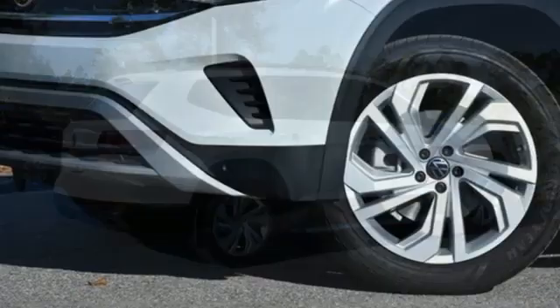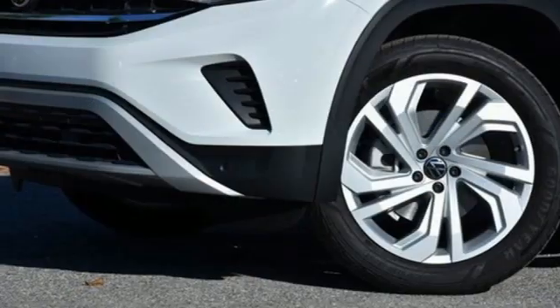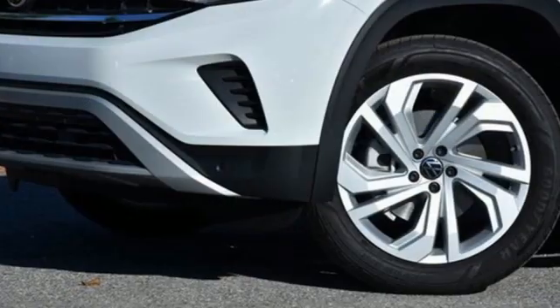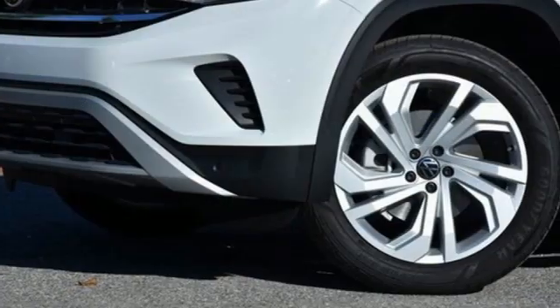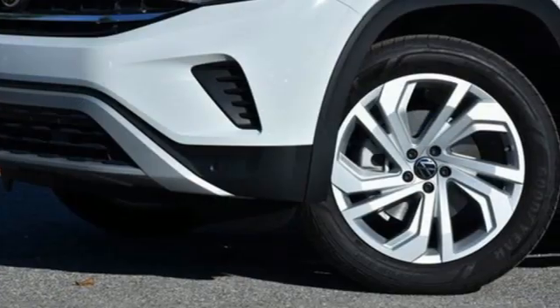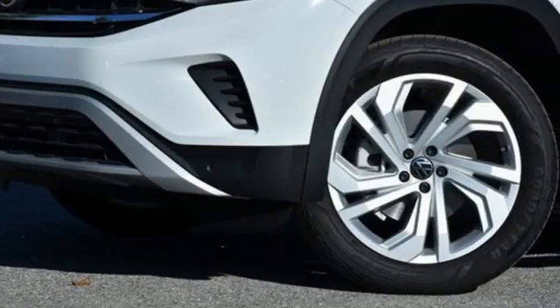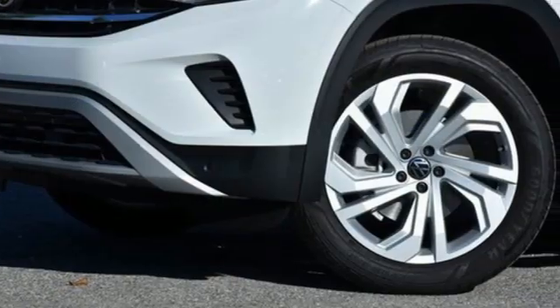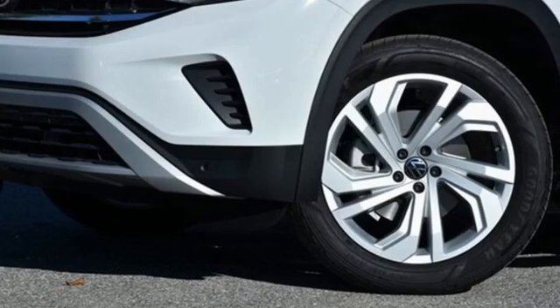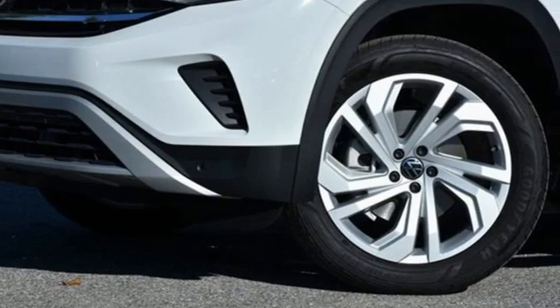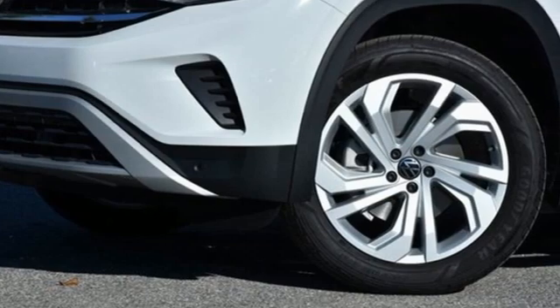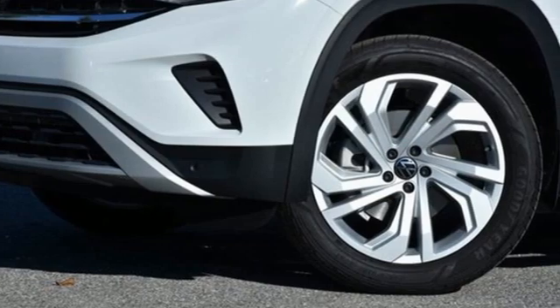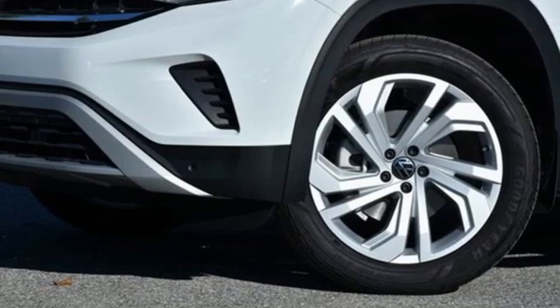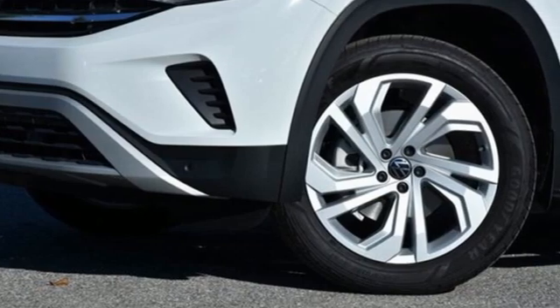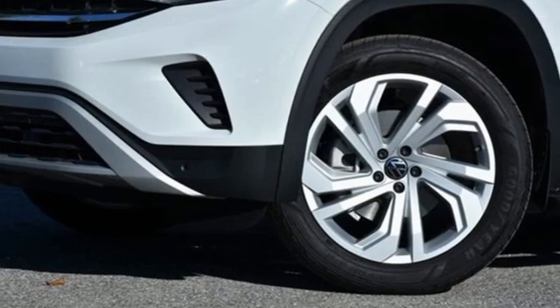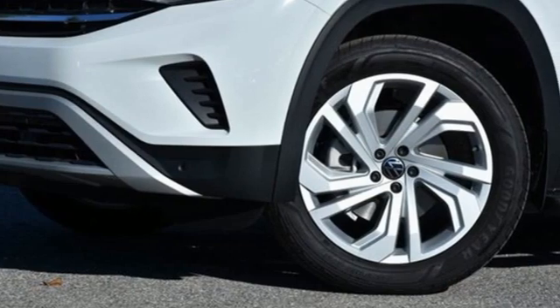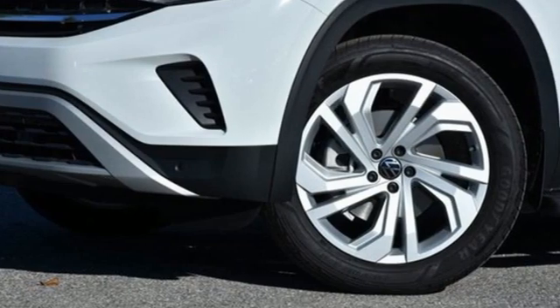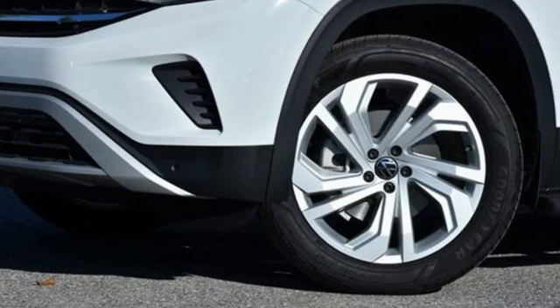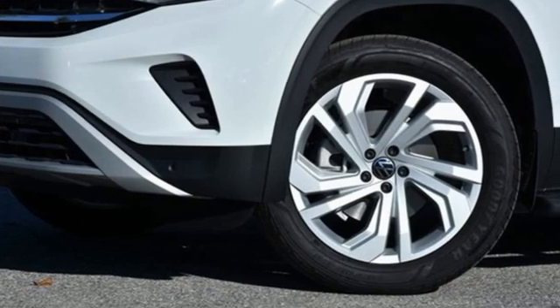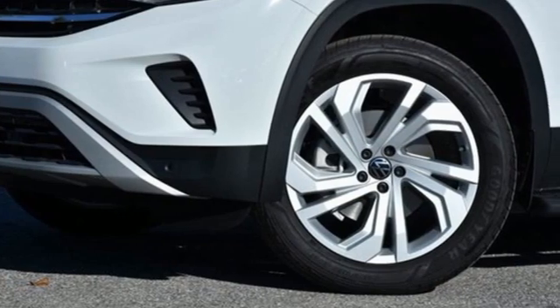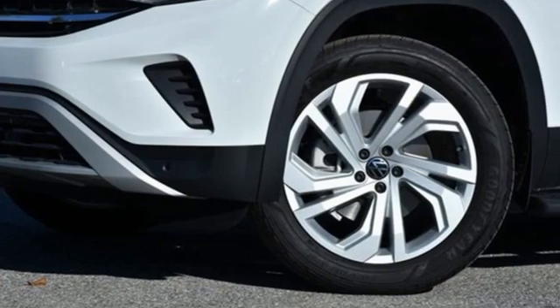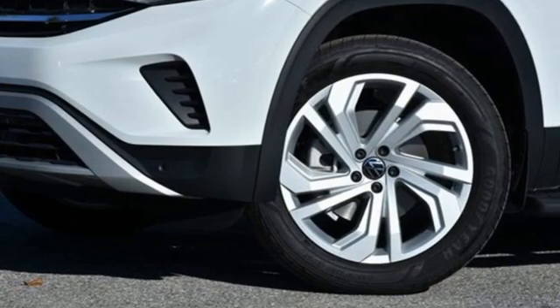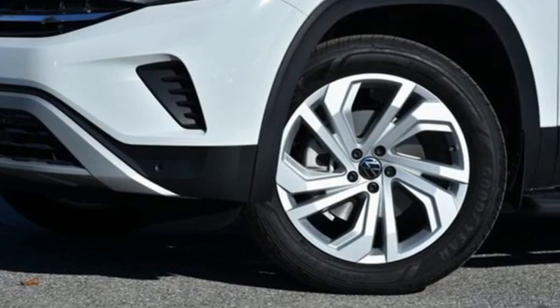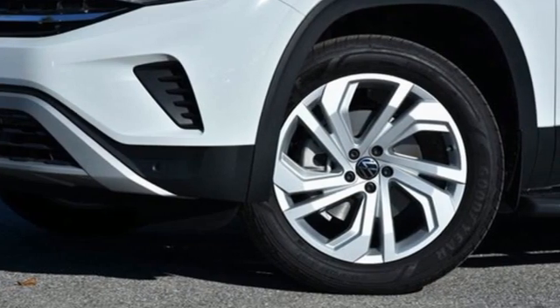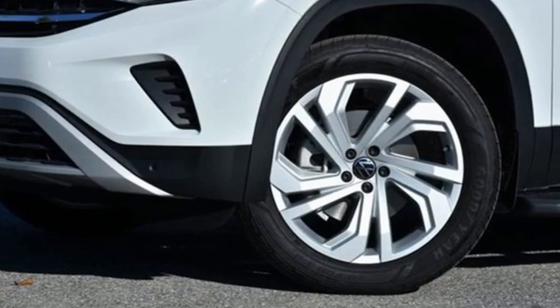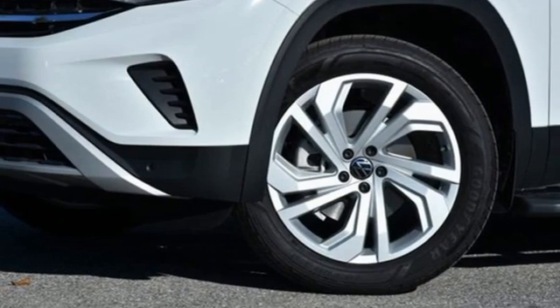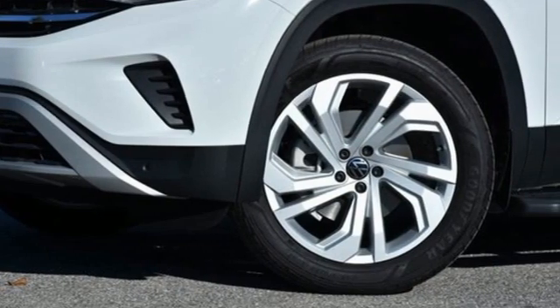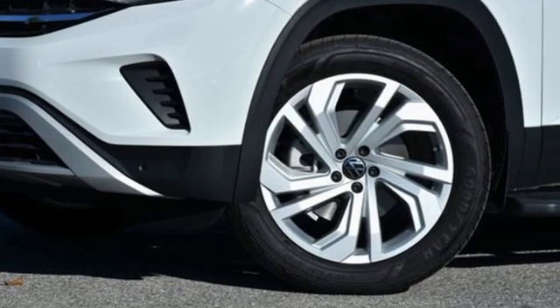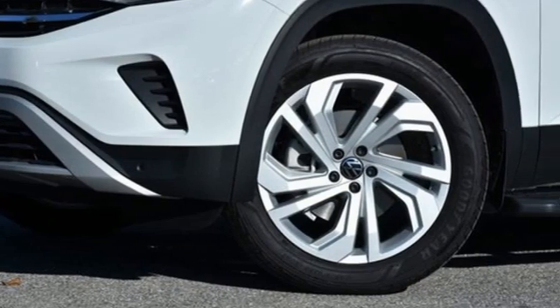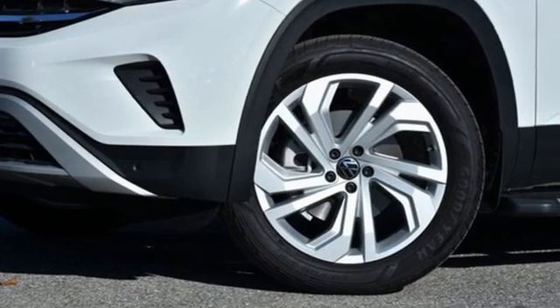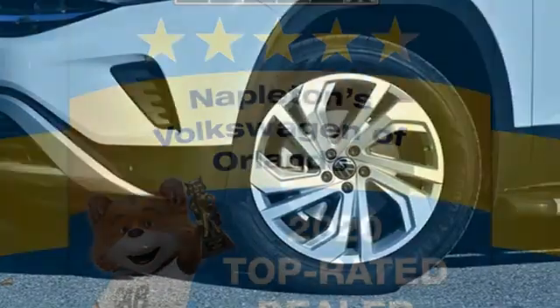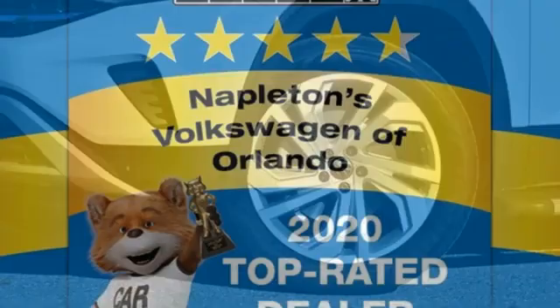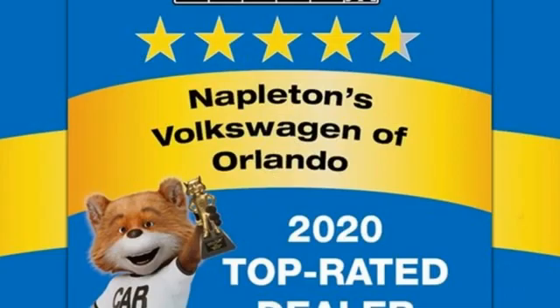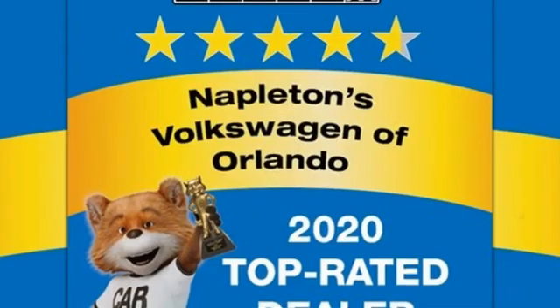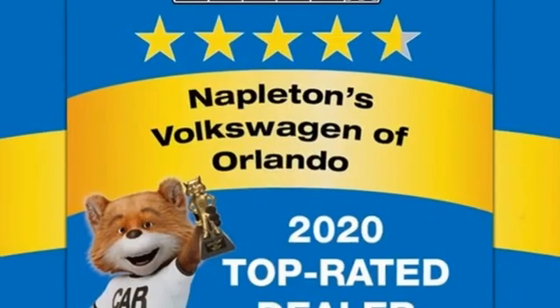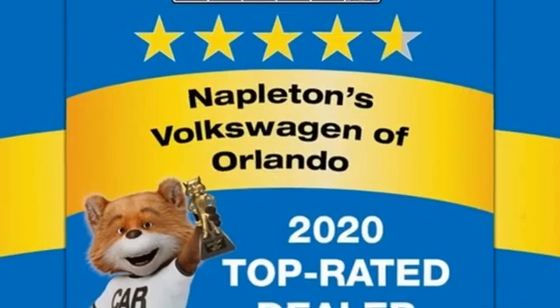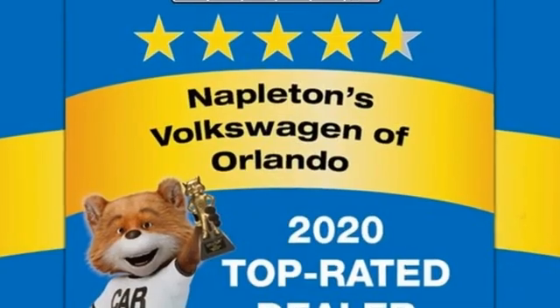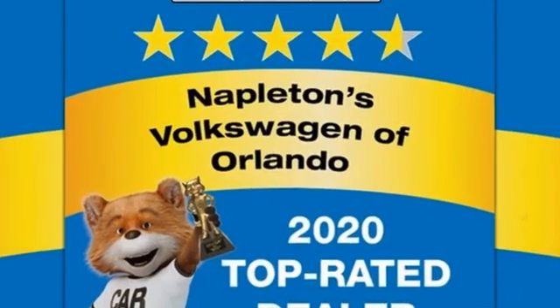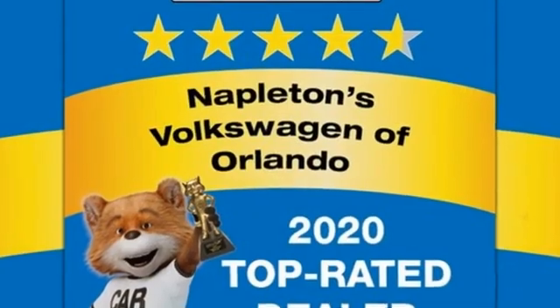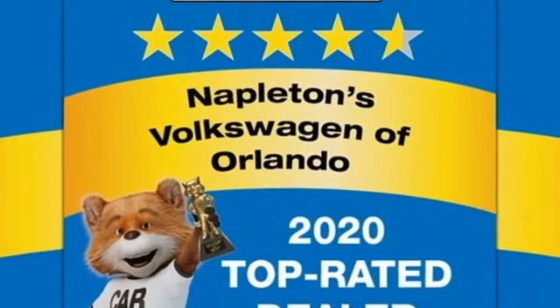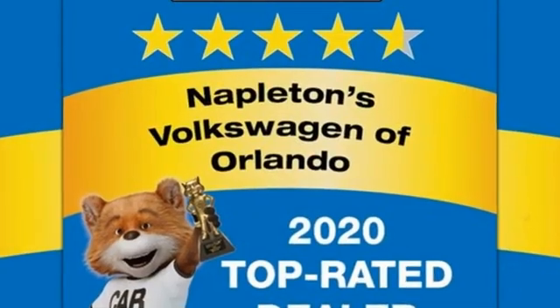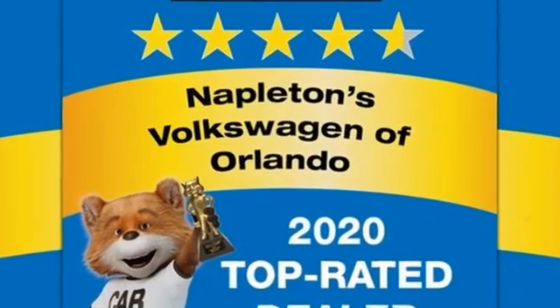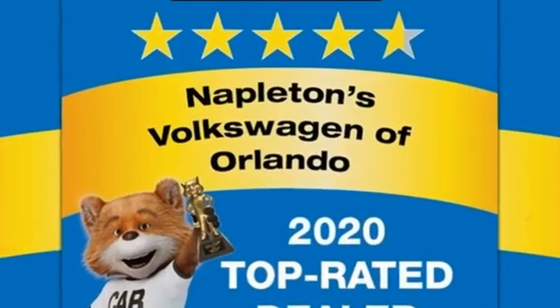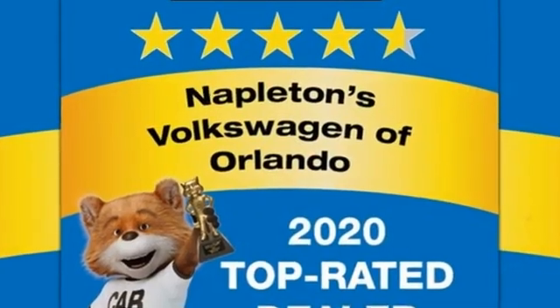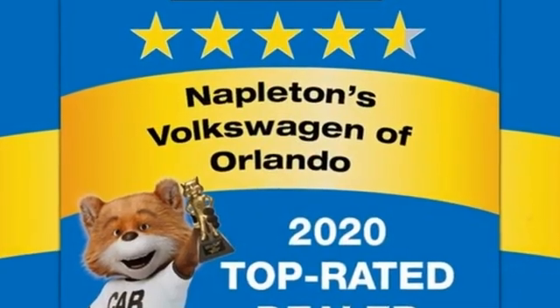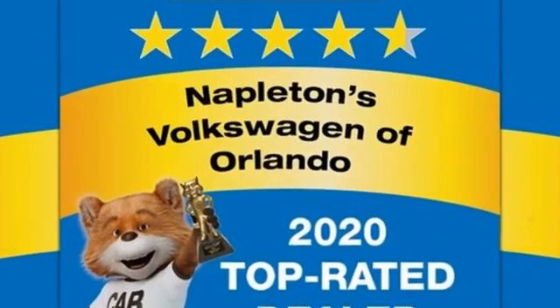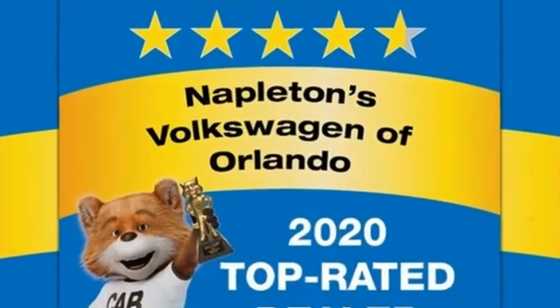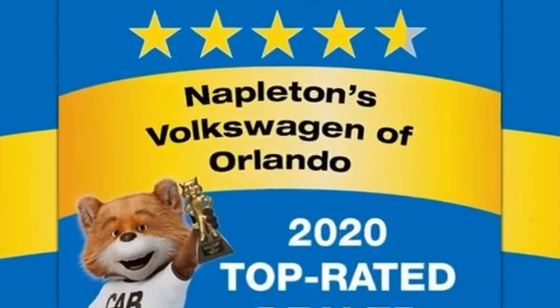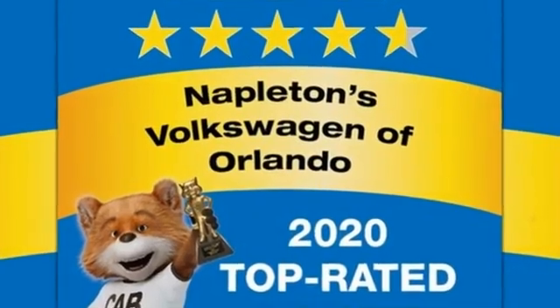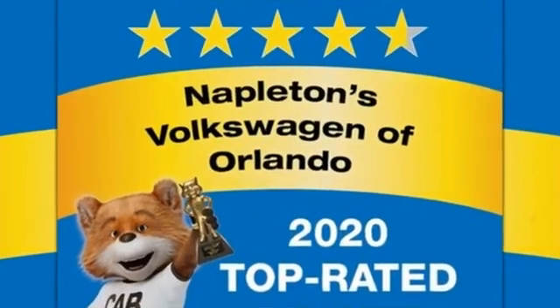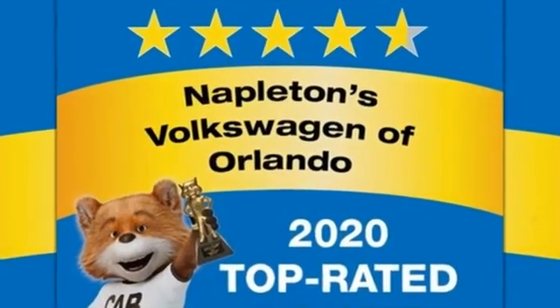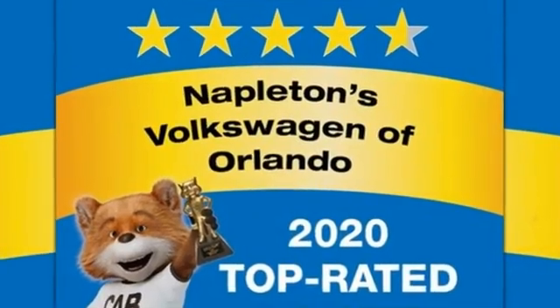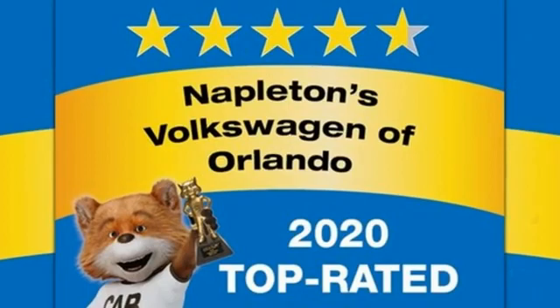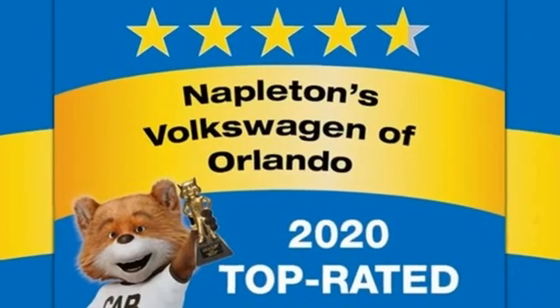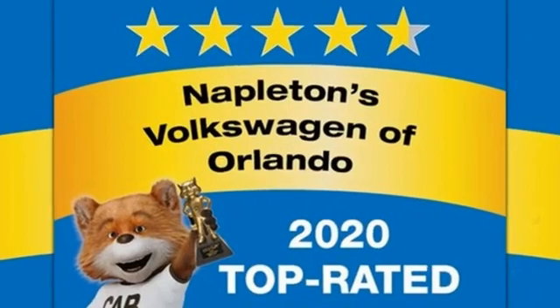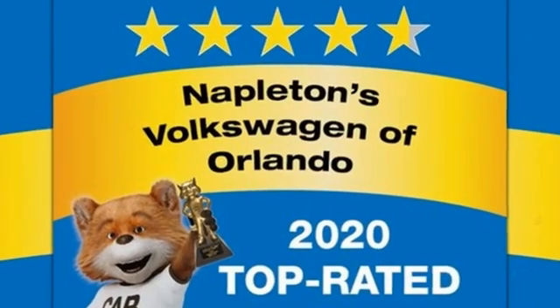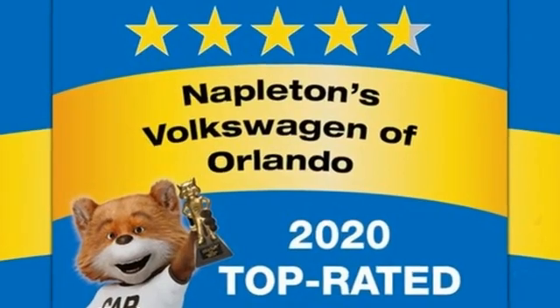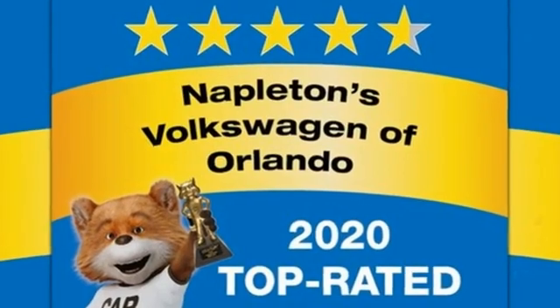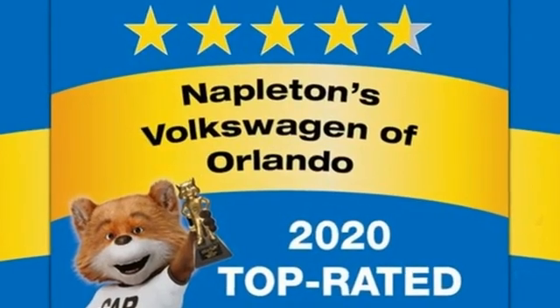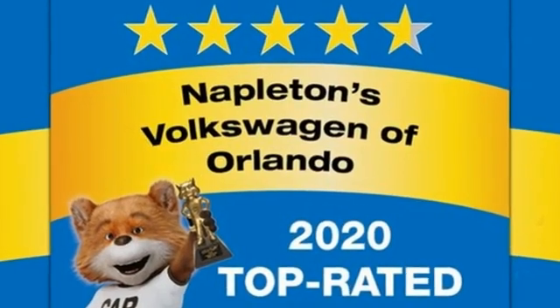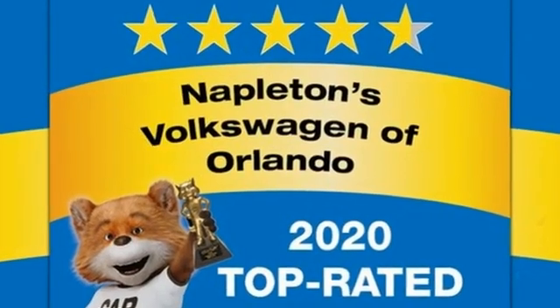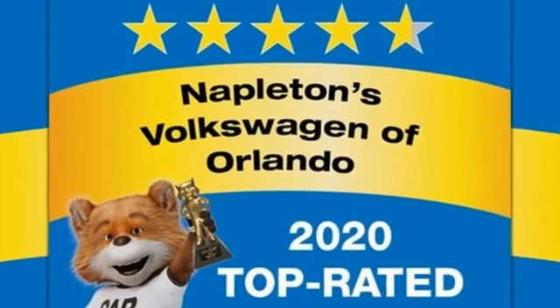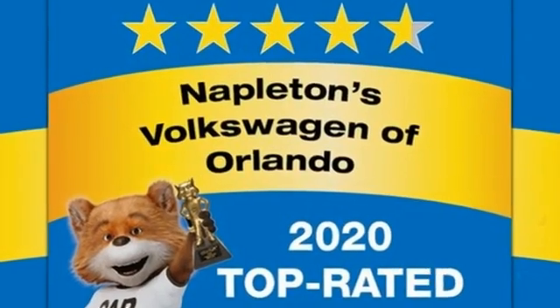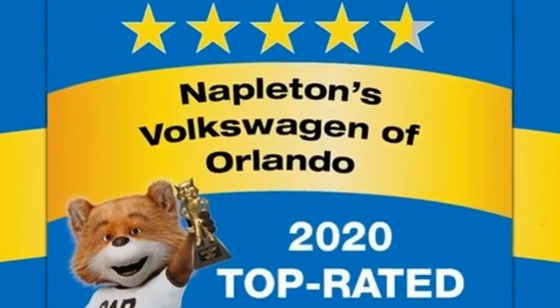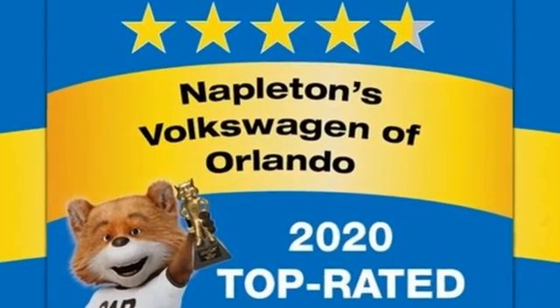Volkswagen — performance you'd expect with the precision of German engineering. There's even more to see in person.